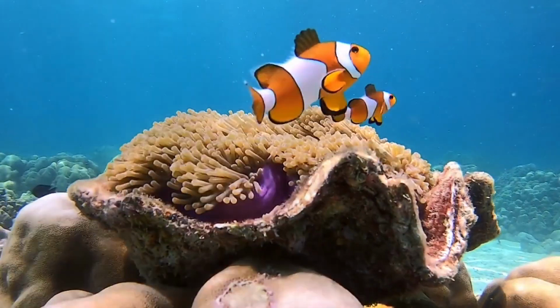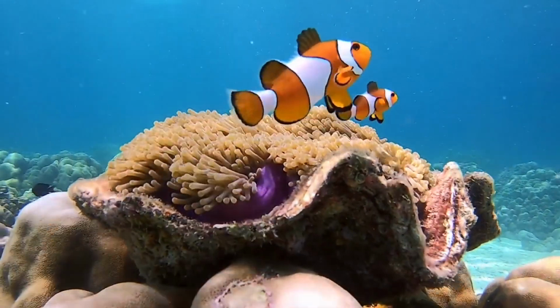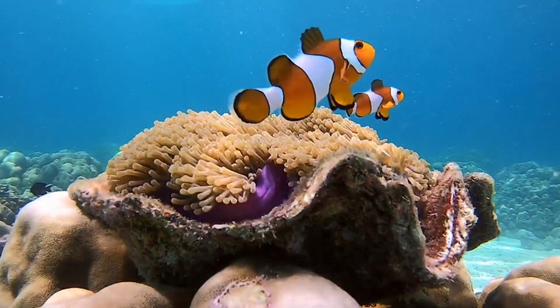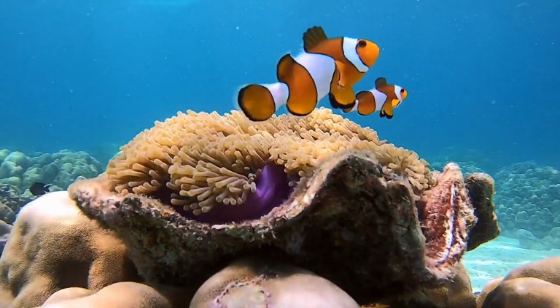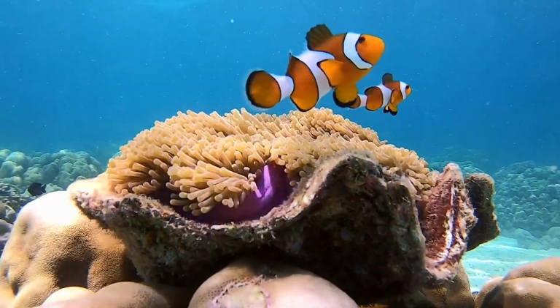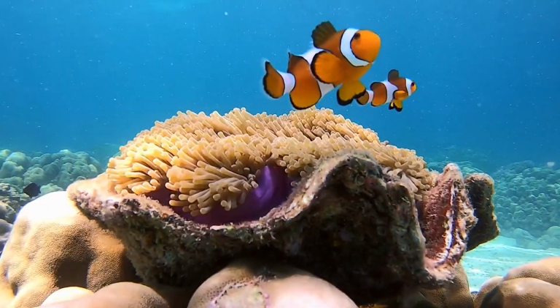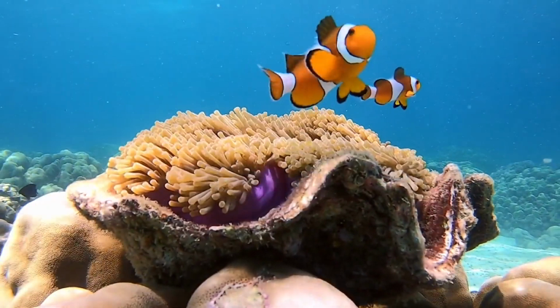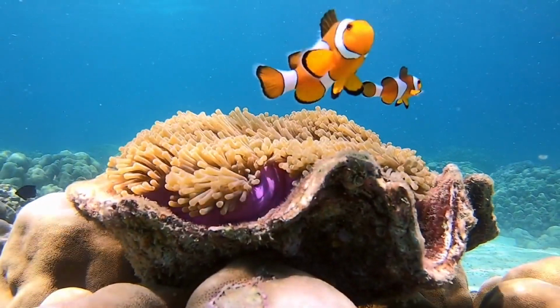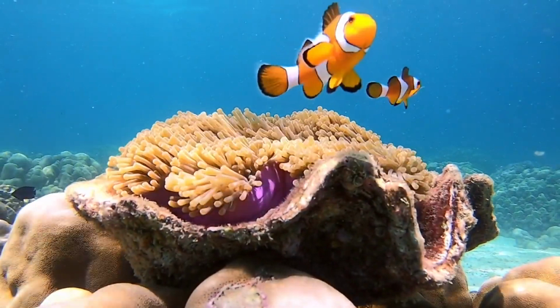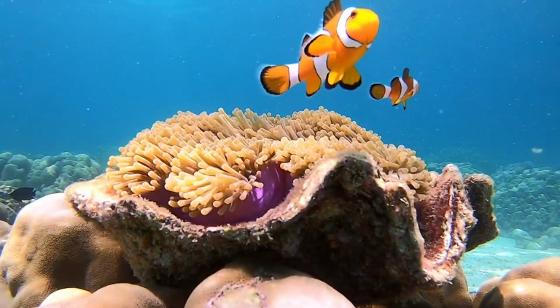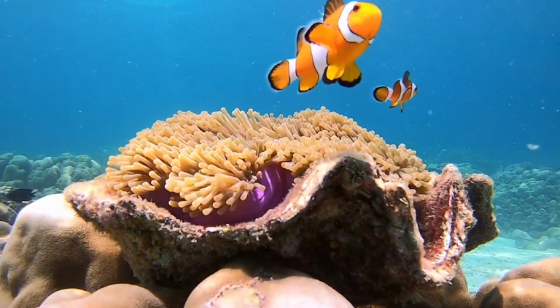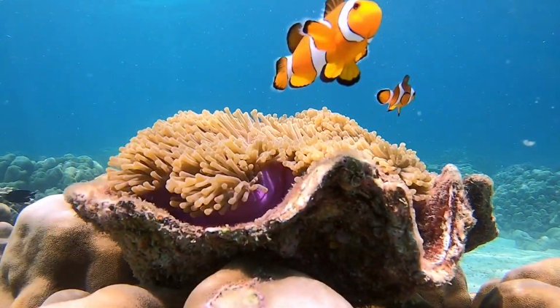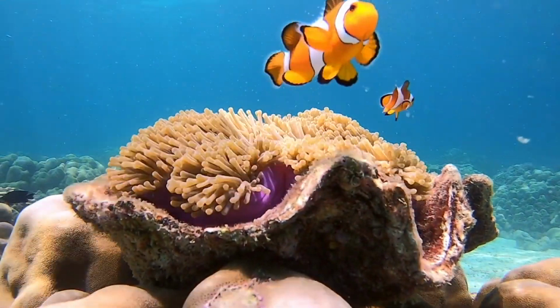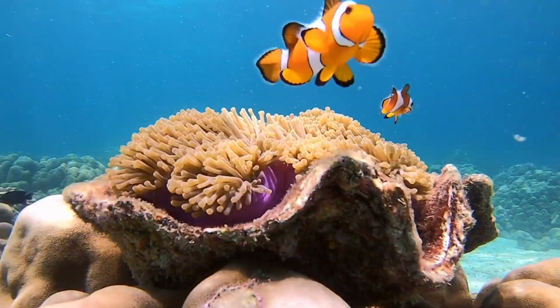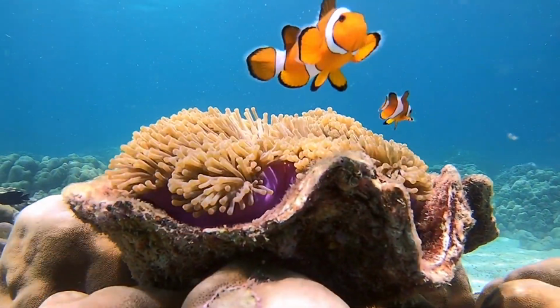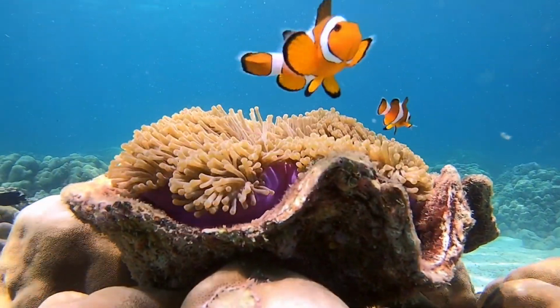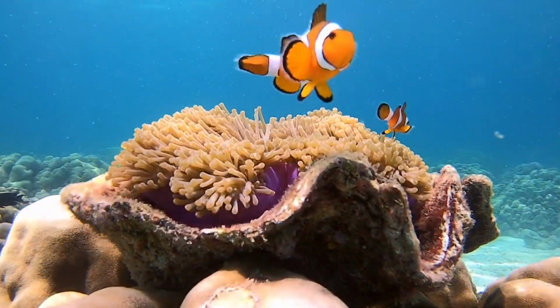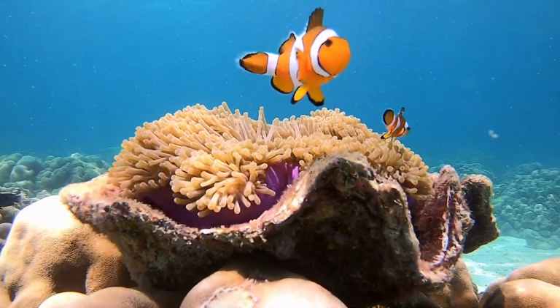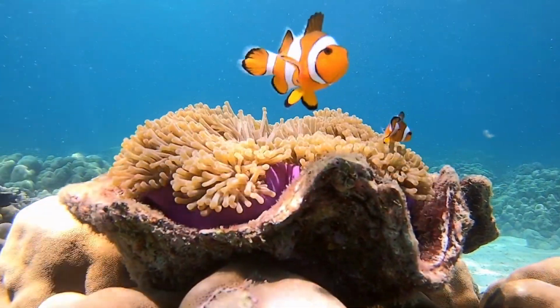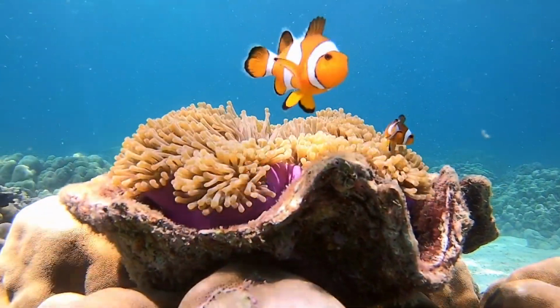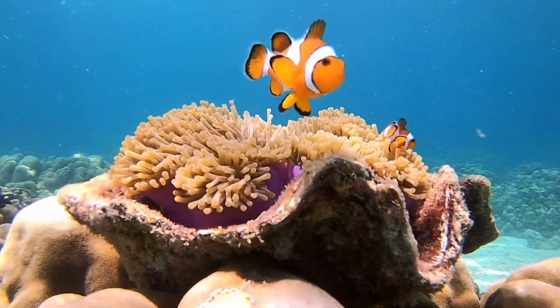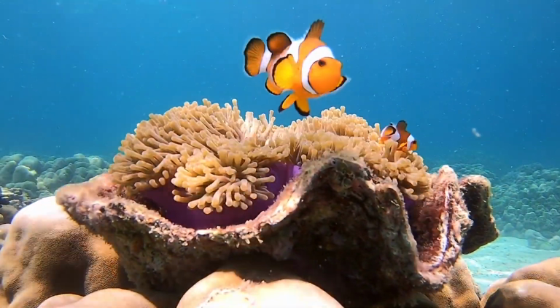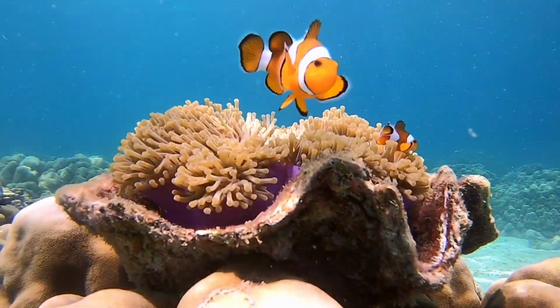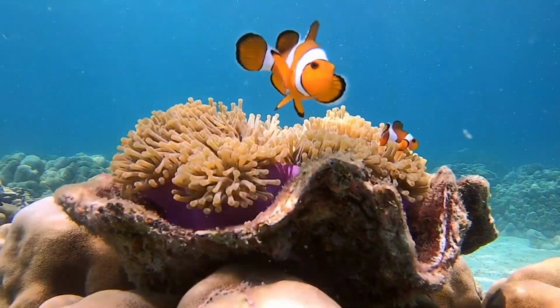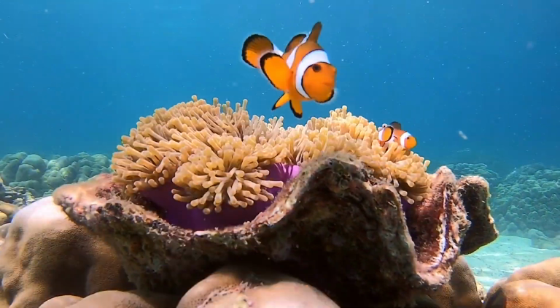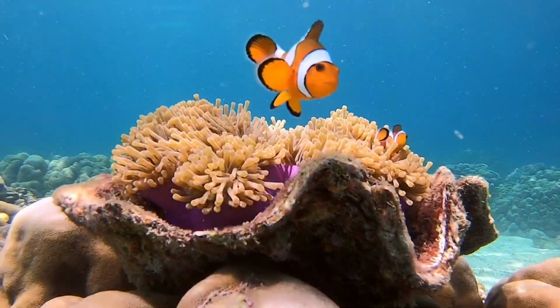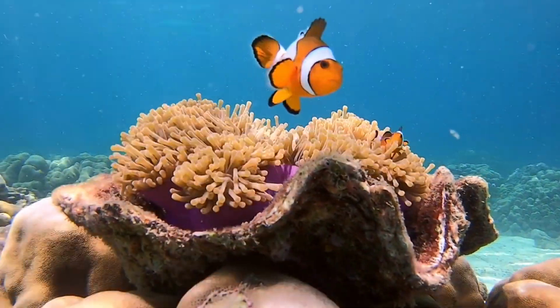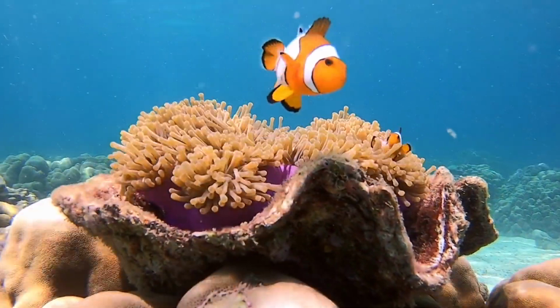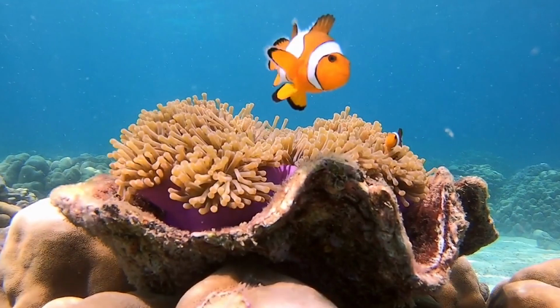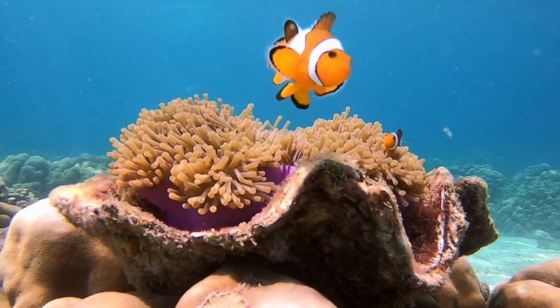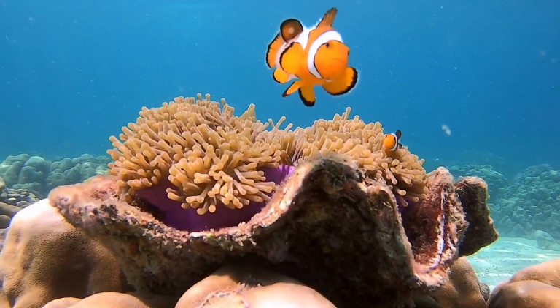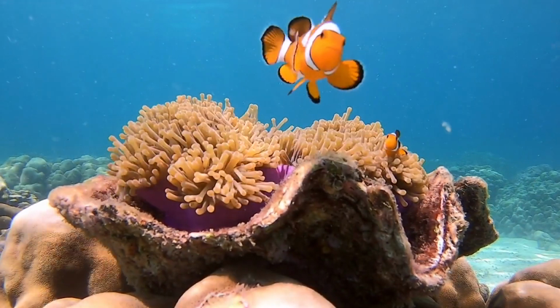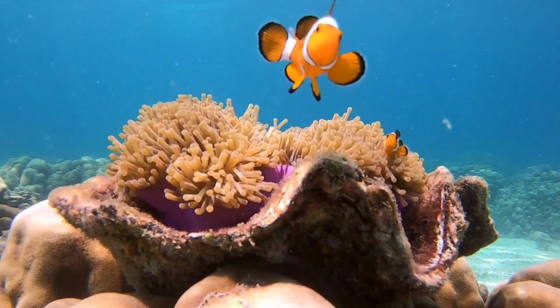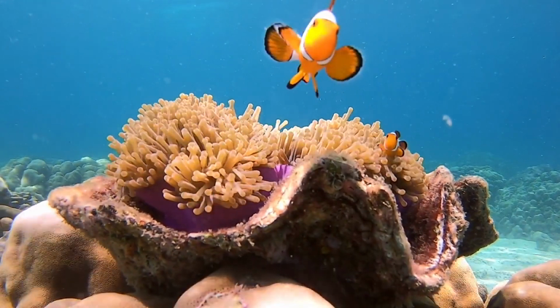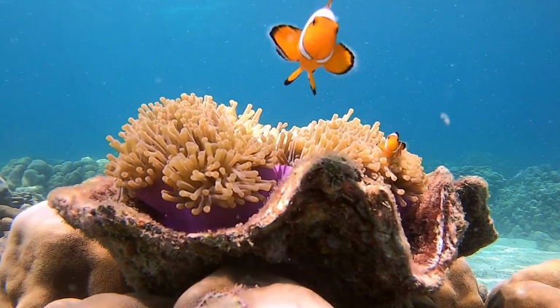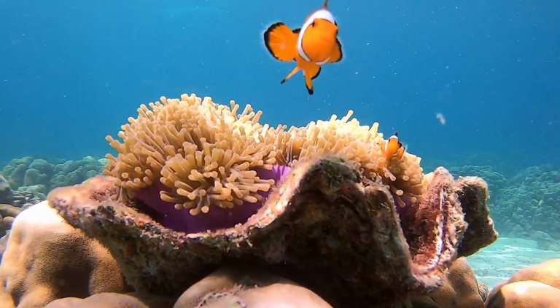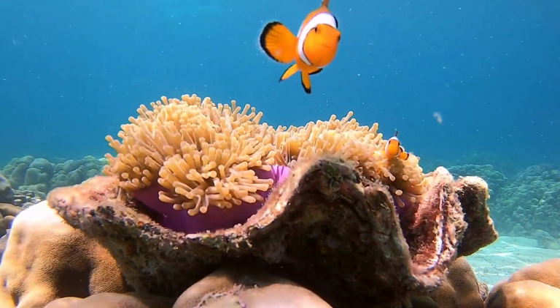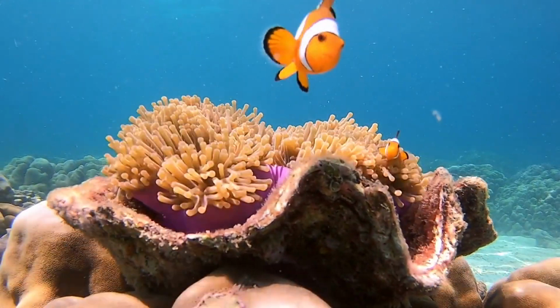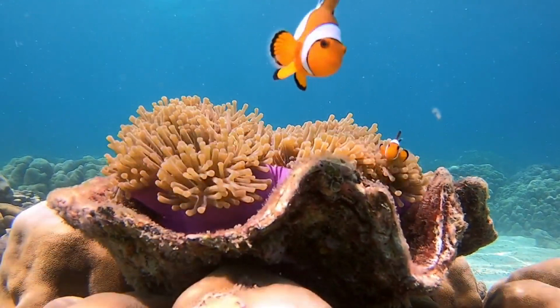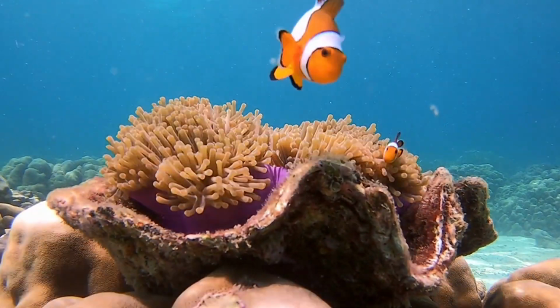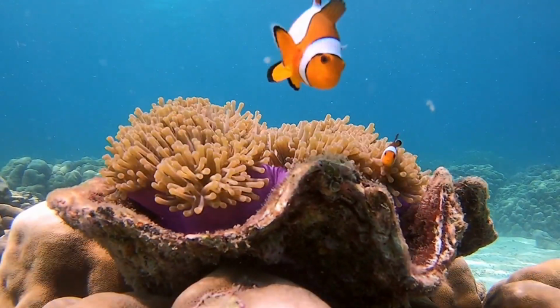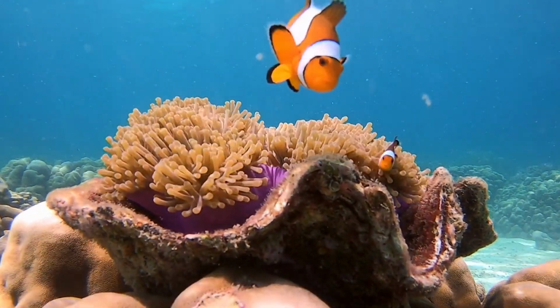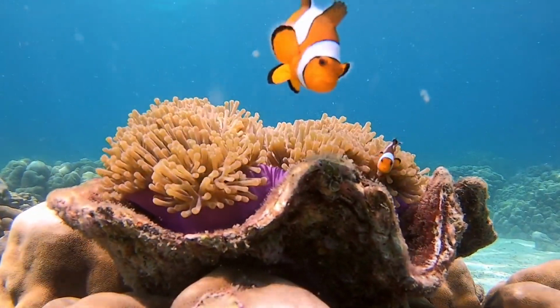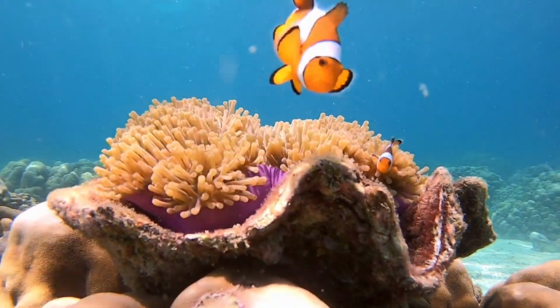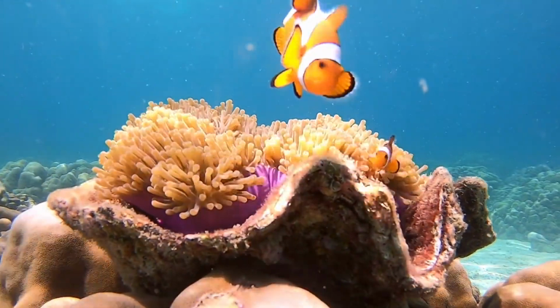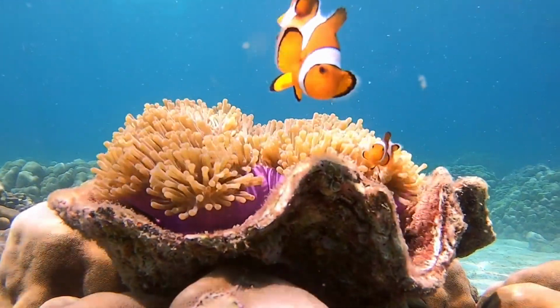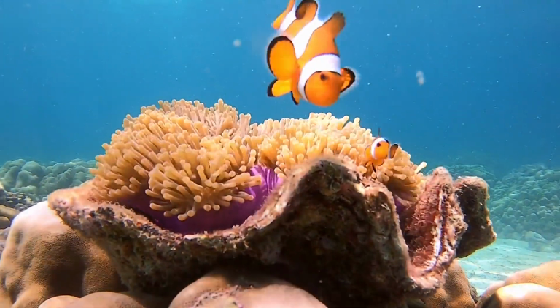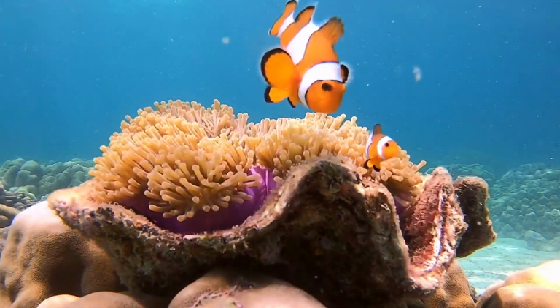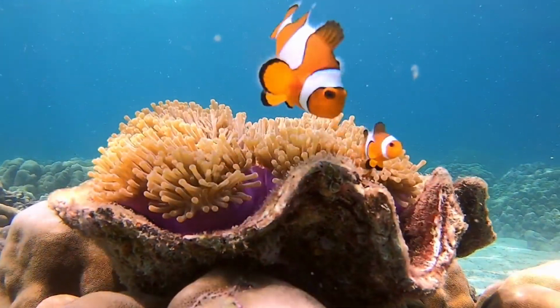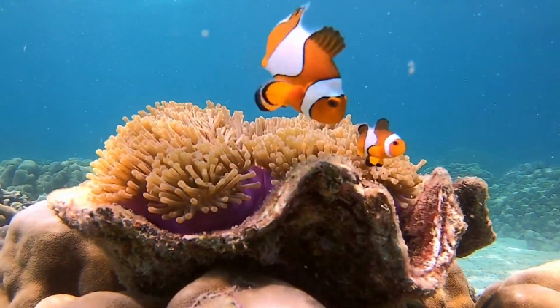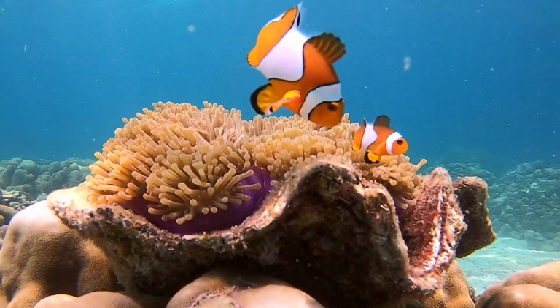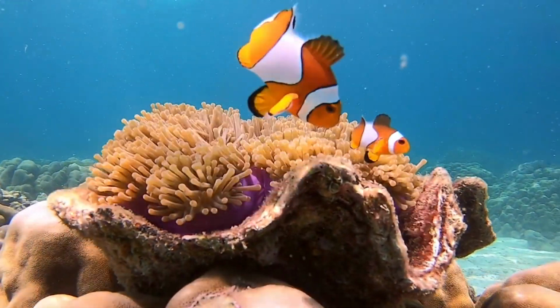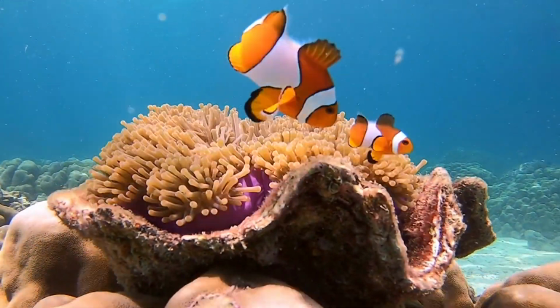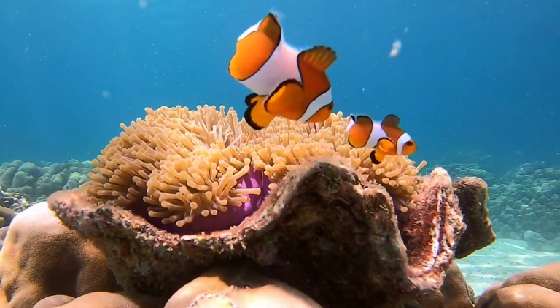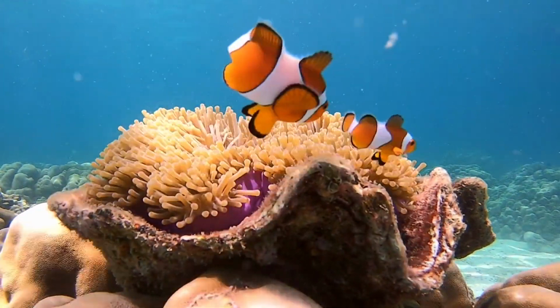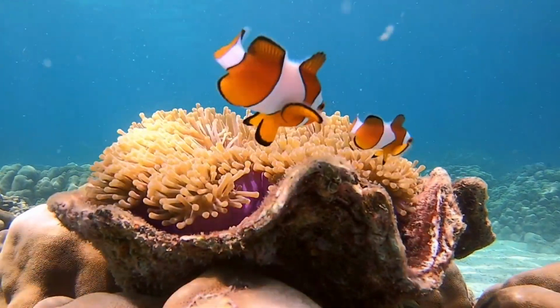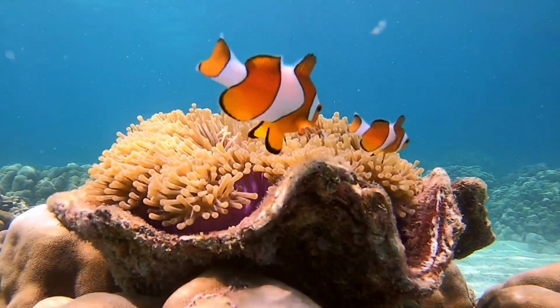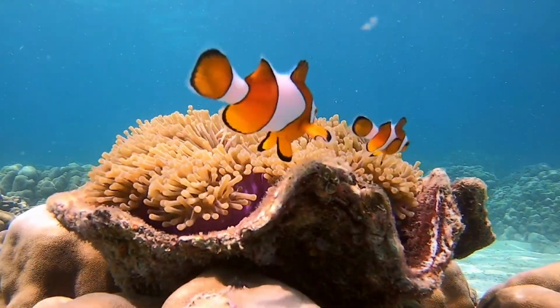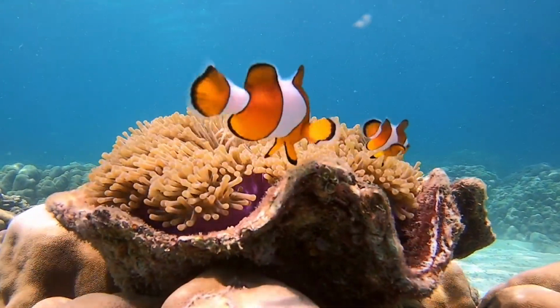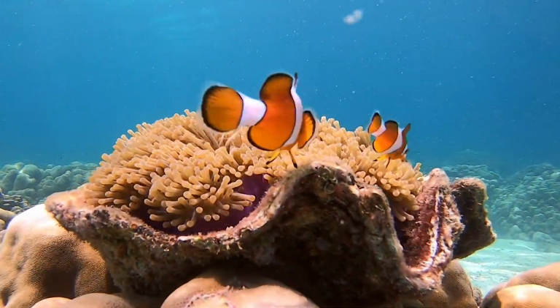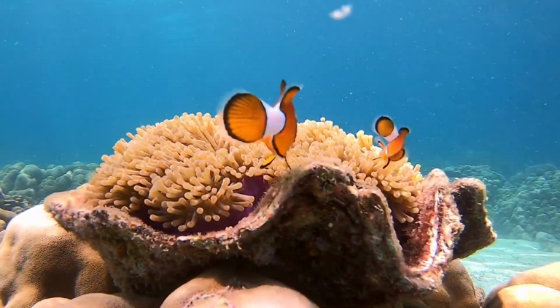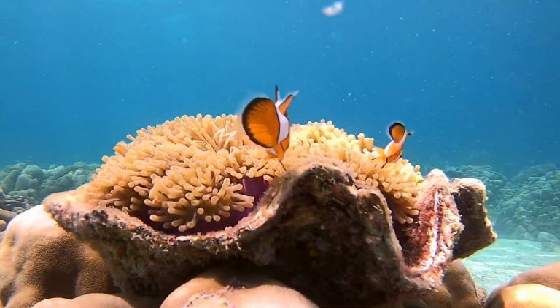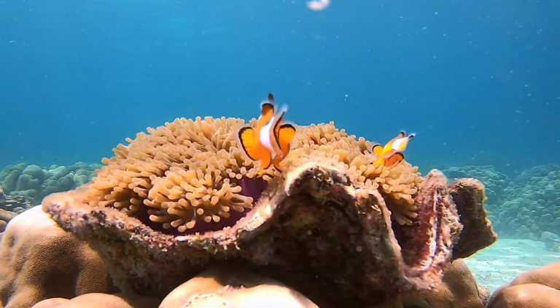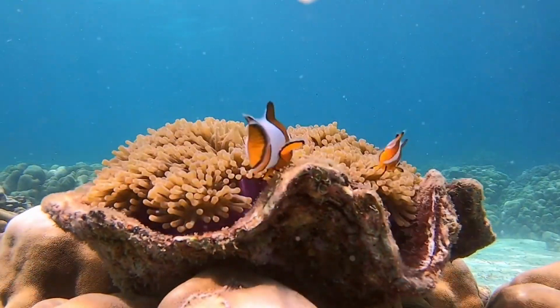Clownfish, known for their bright orange color with white stripes, made famous by the movie Finding Nemo.